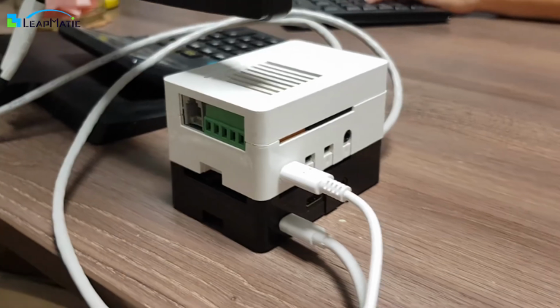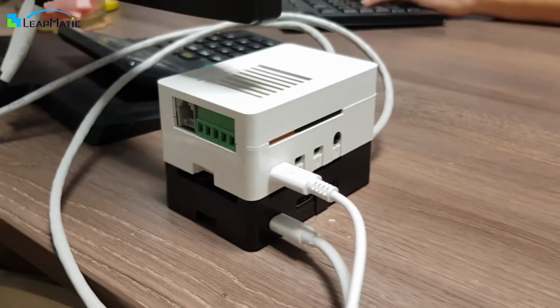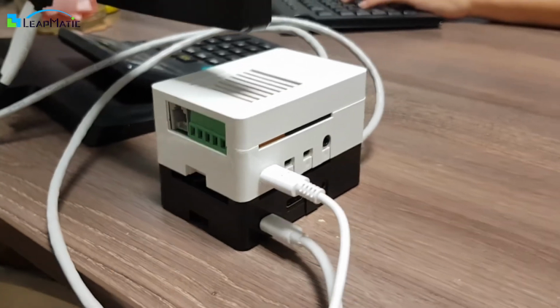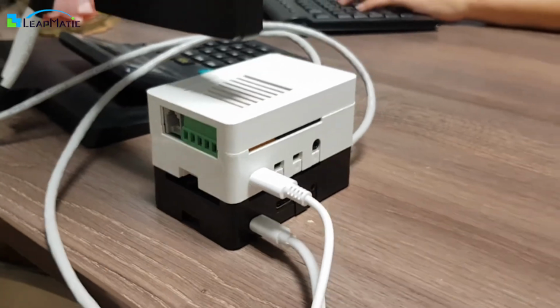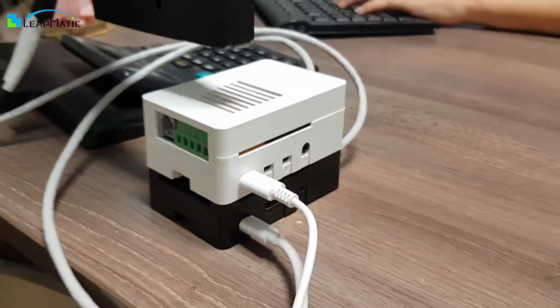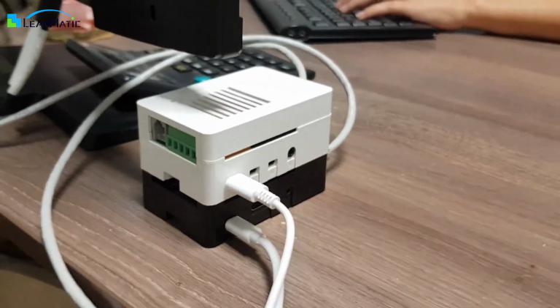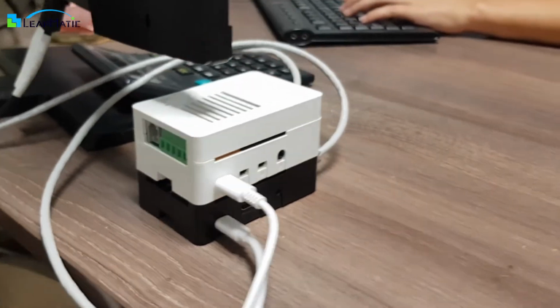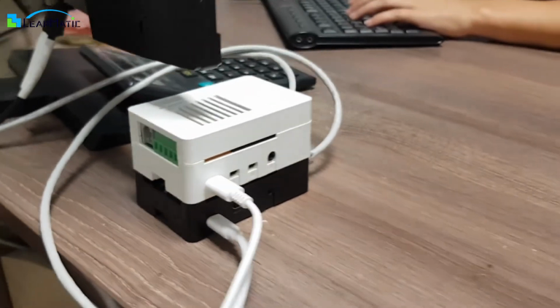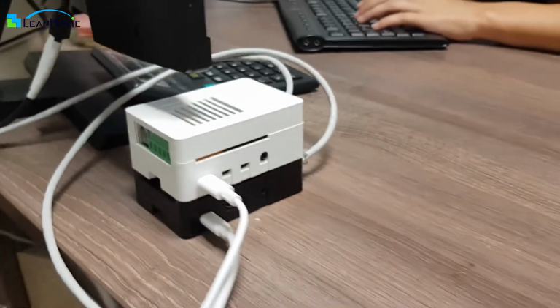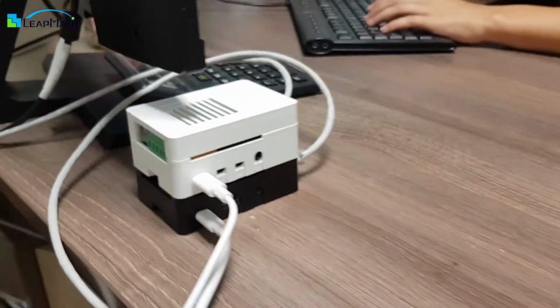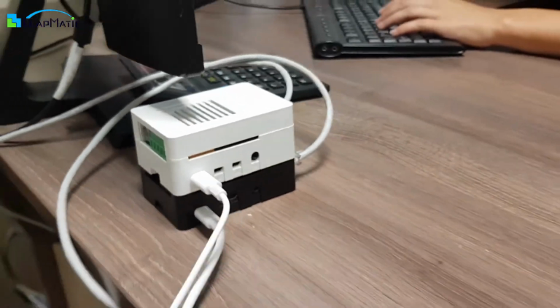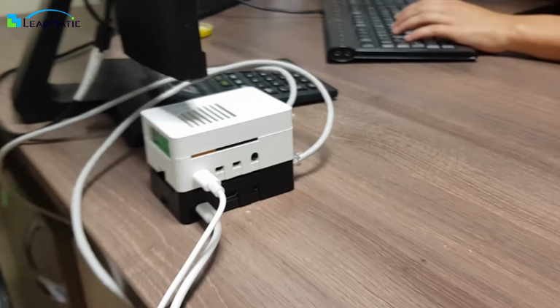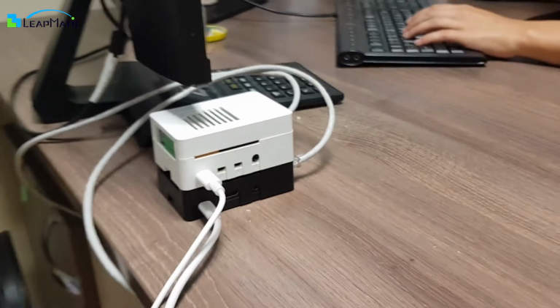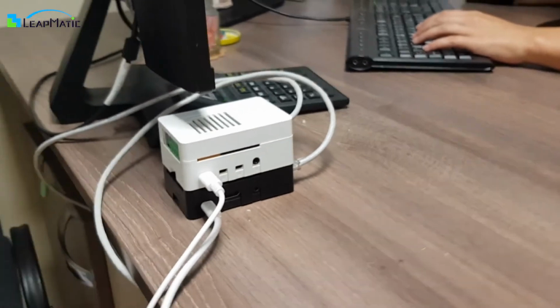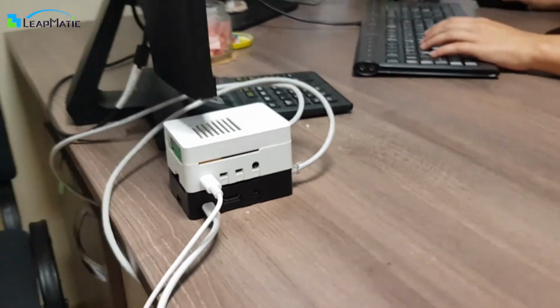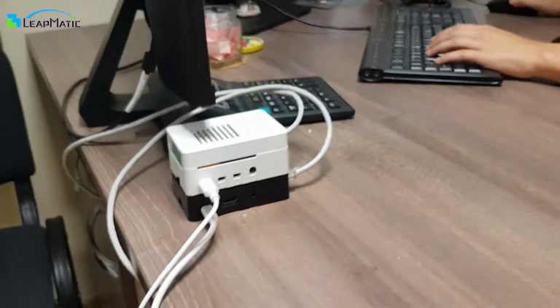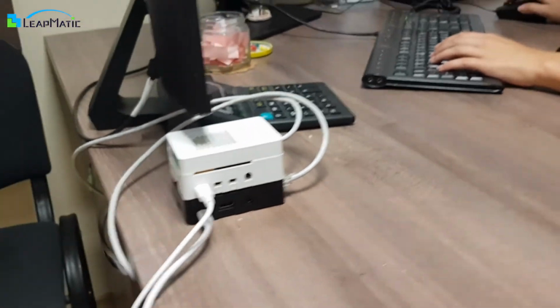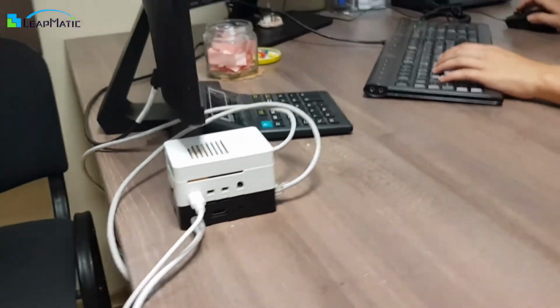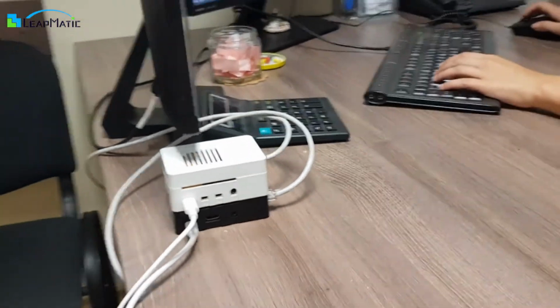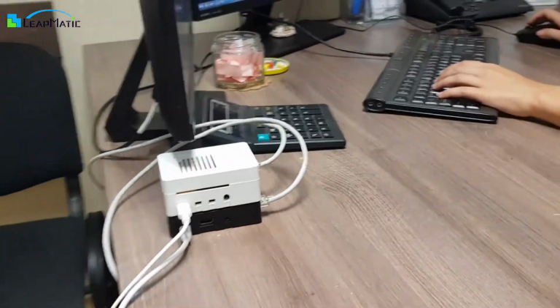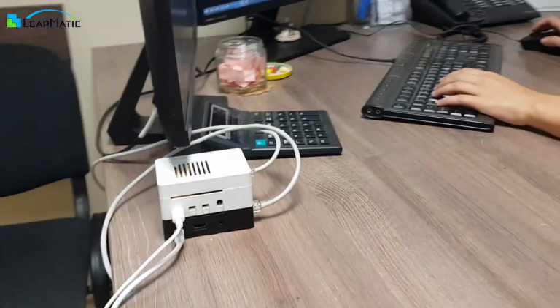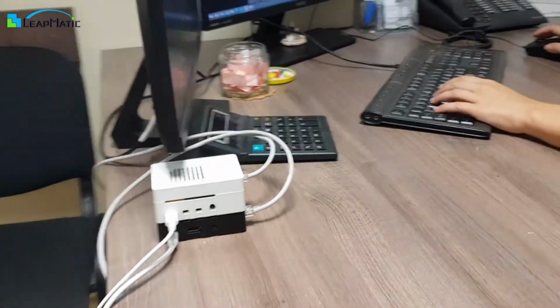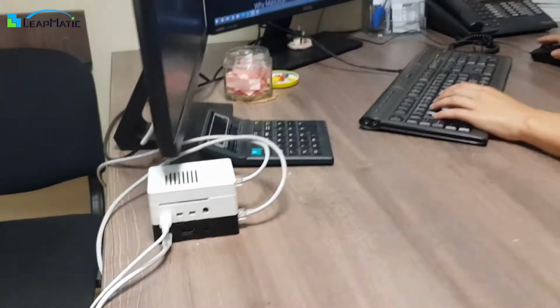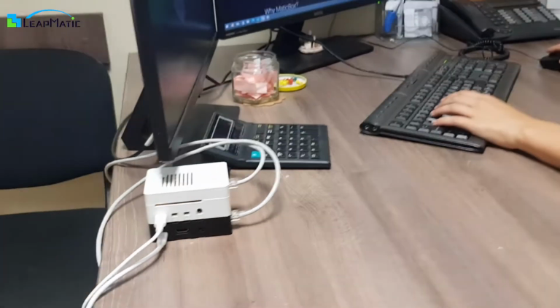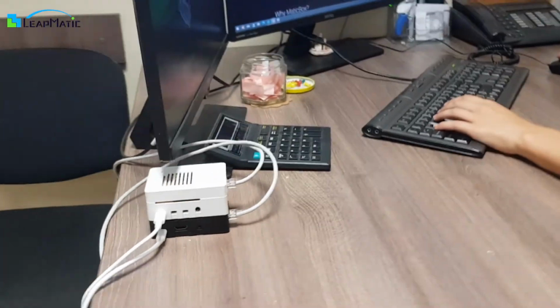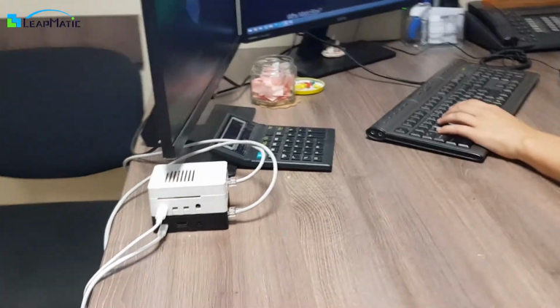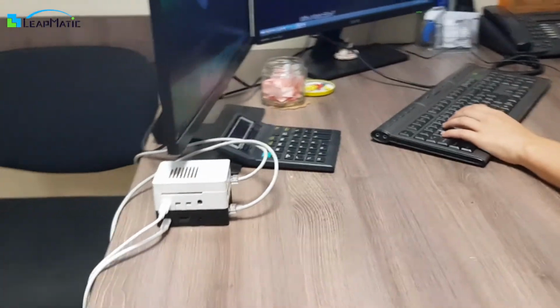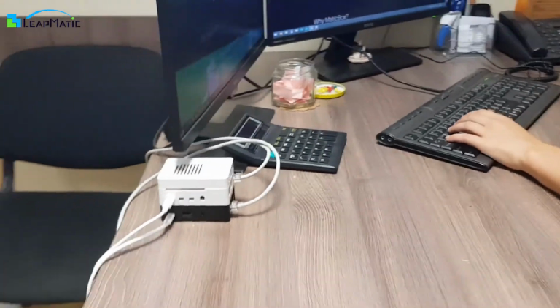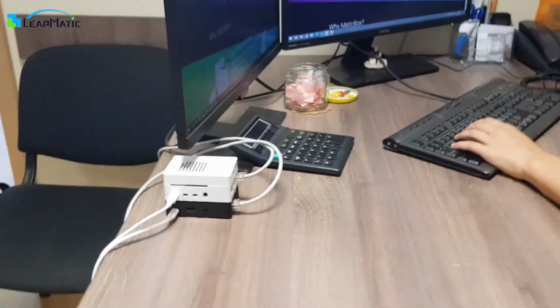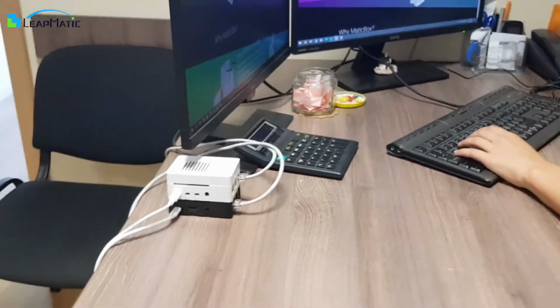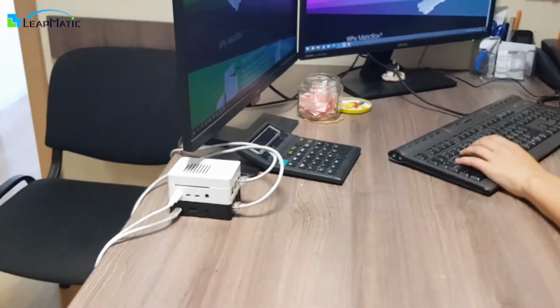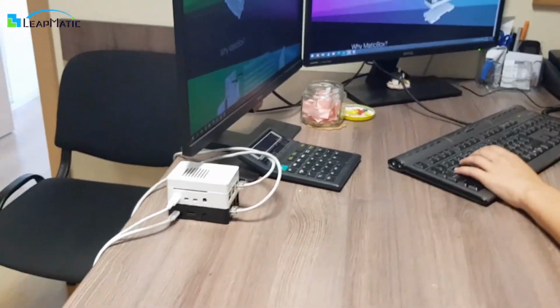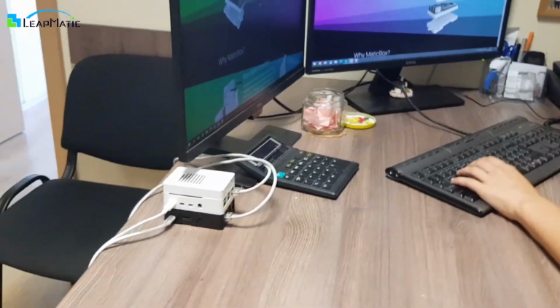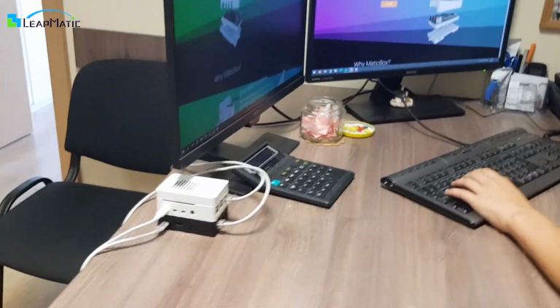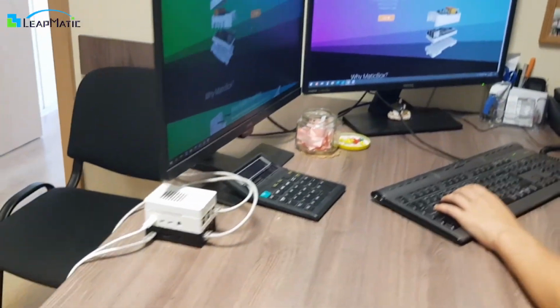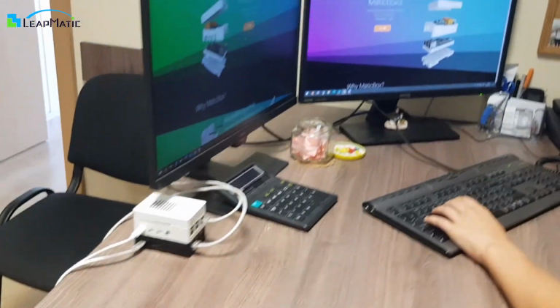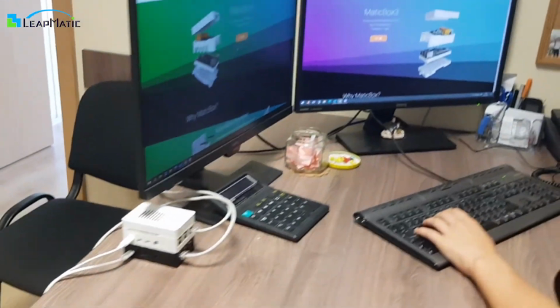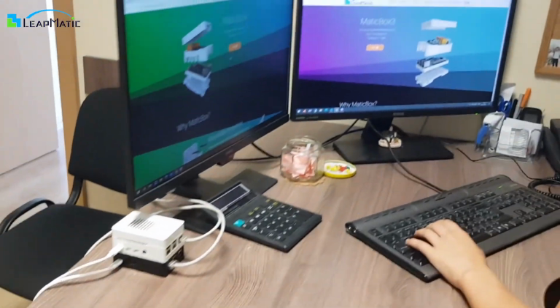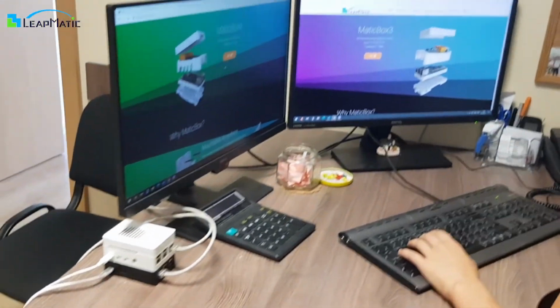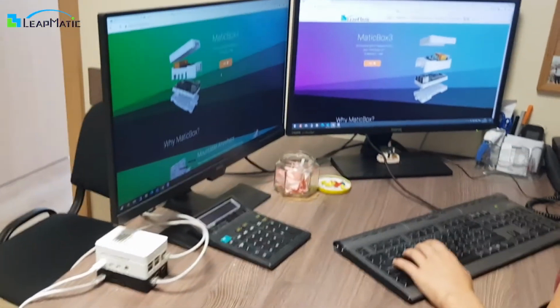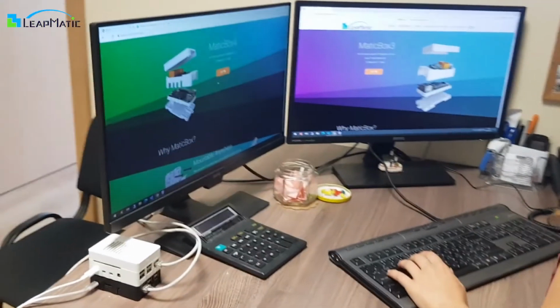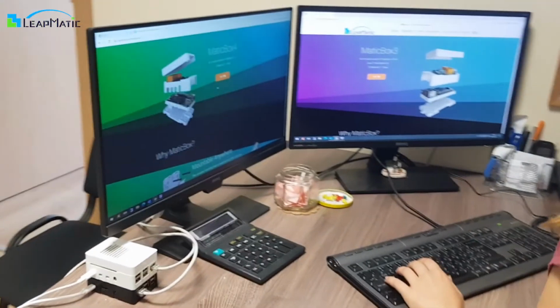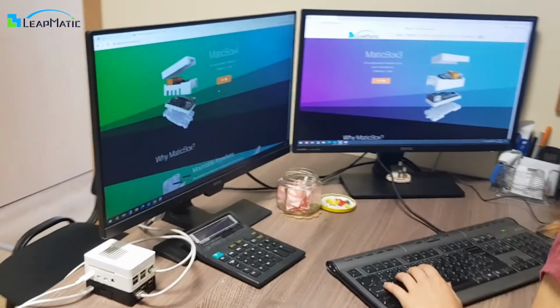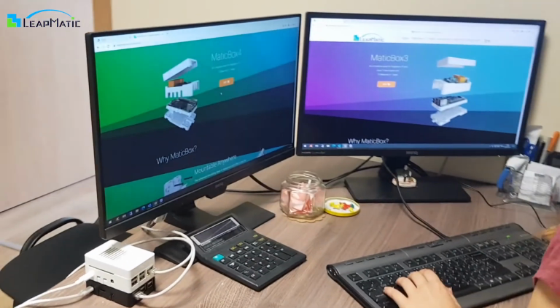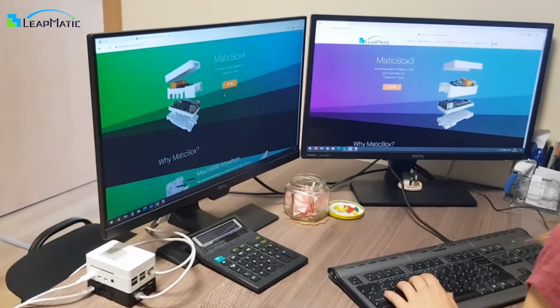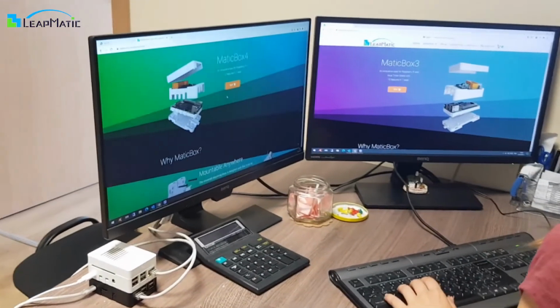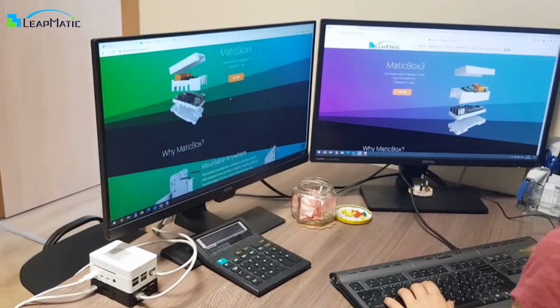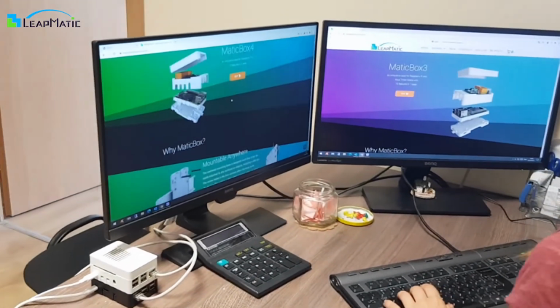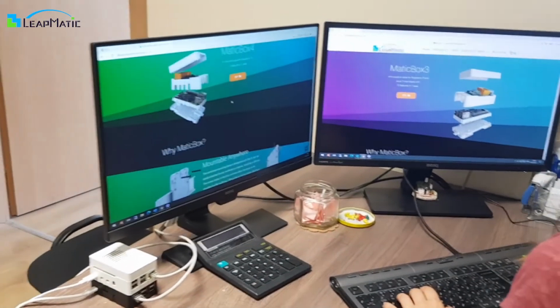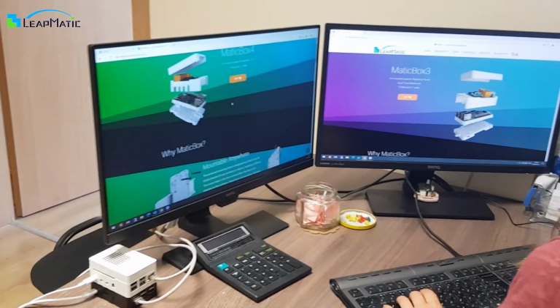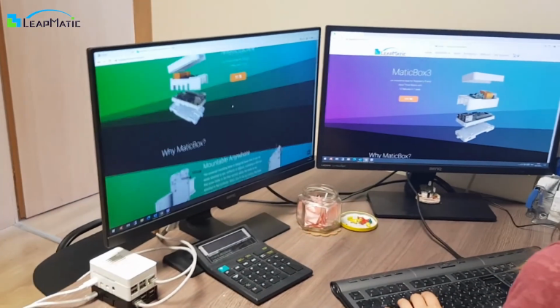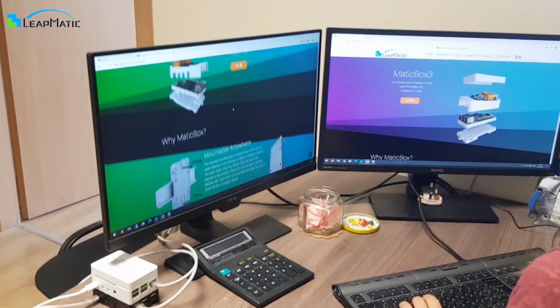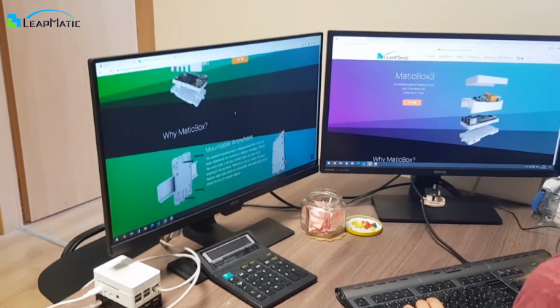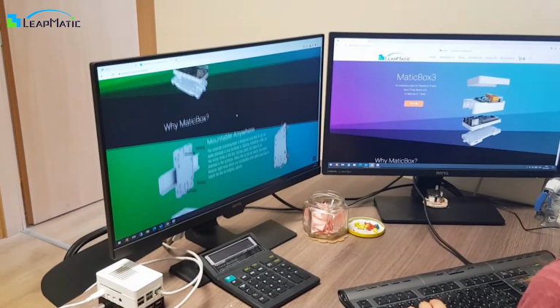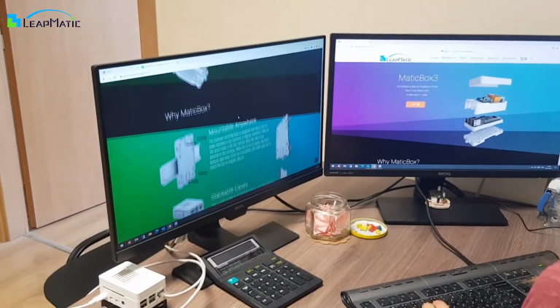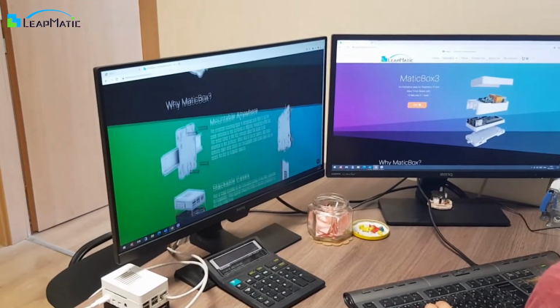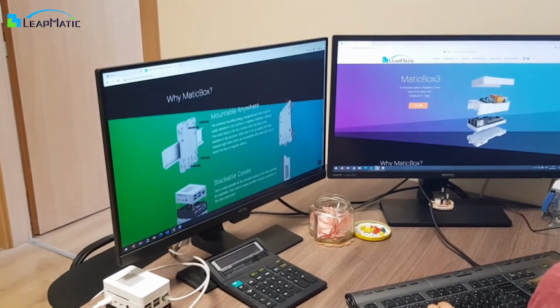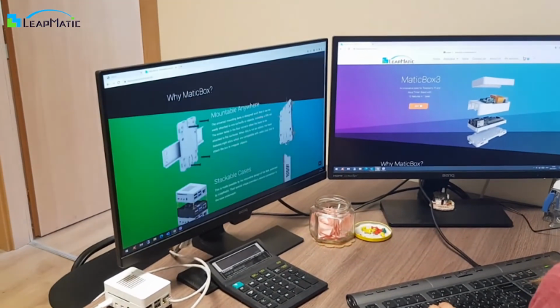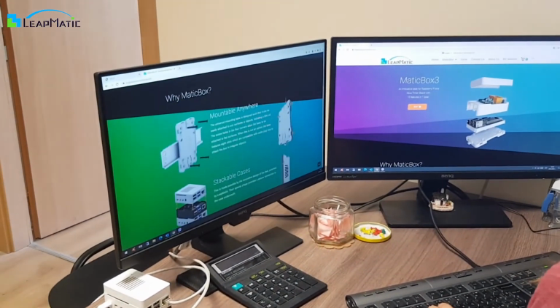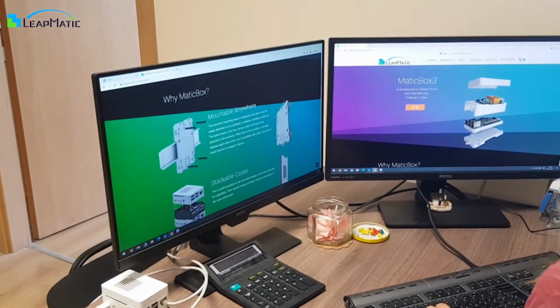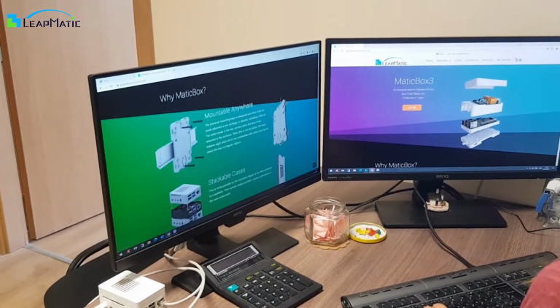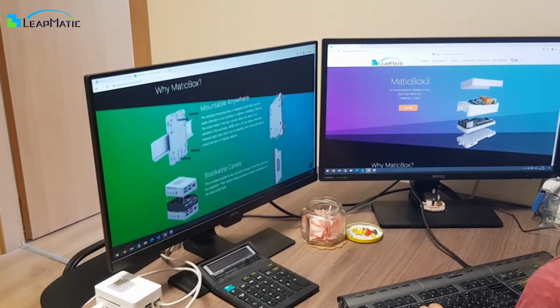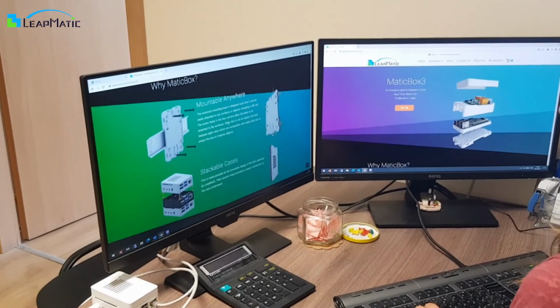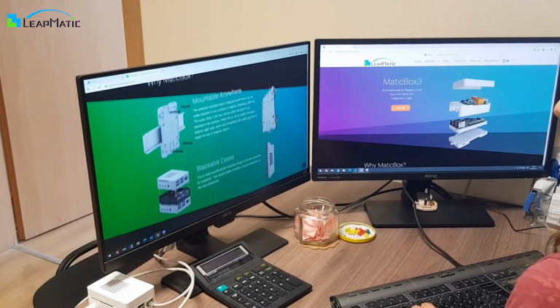MaticBox is not only very versatile in its capabilities, but also very stylish, so you can proudly display it on your desk.